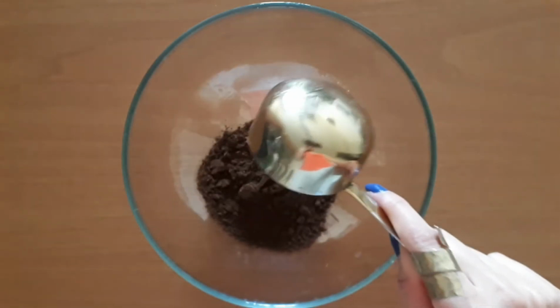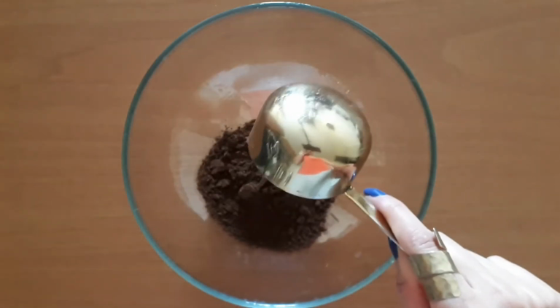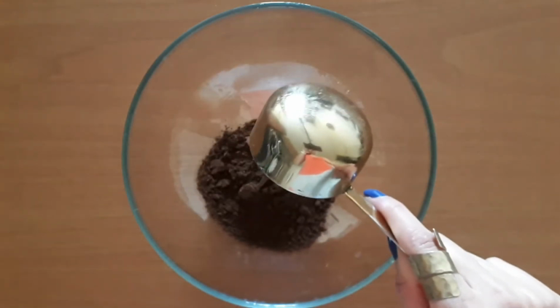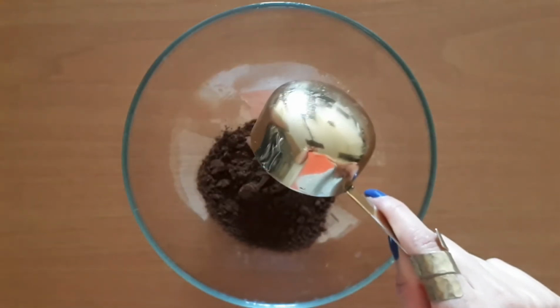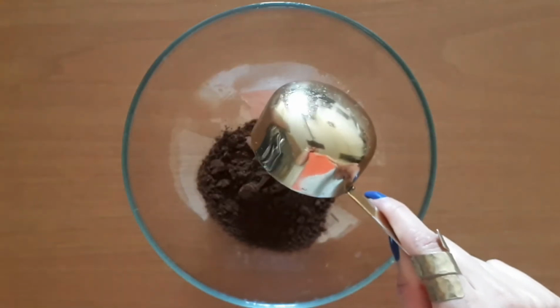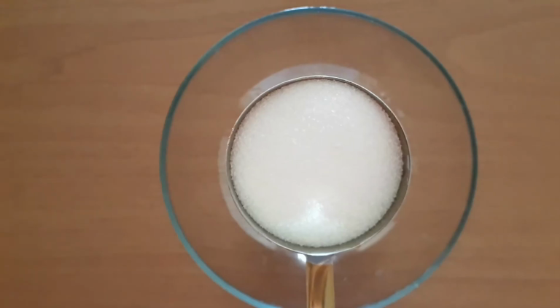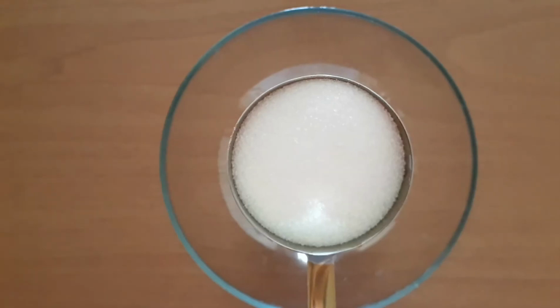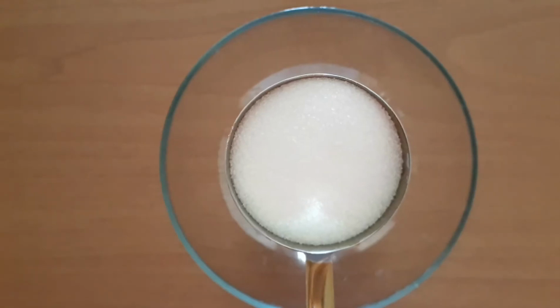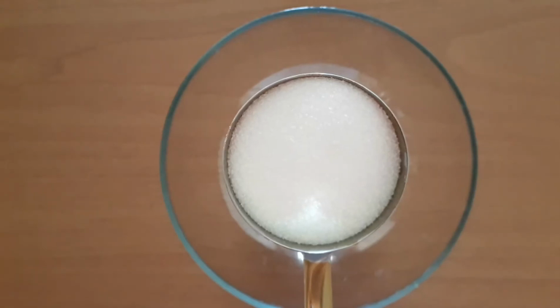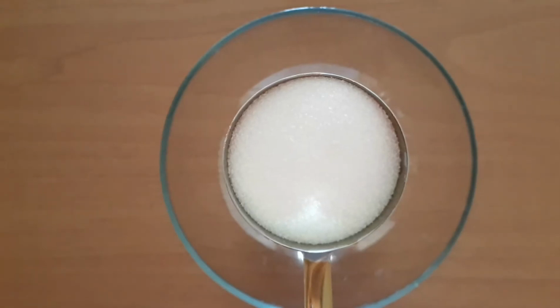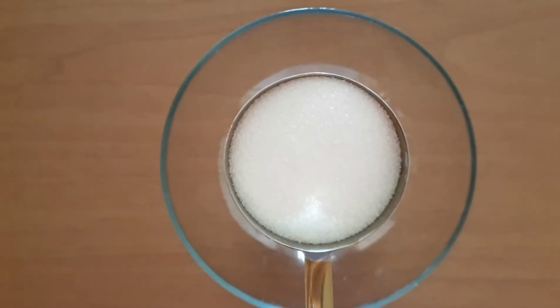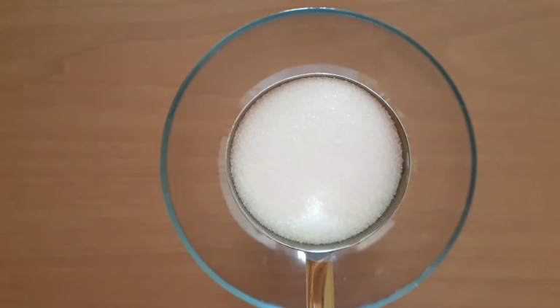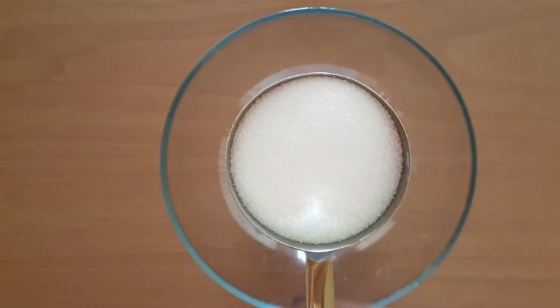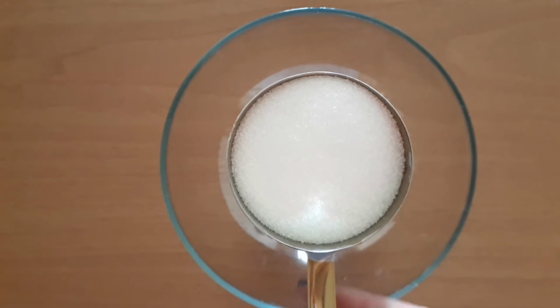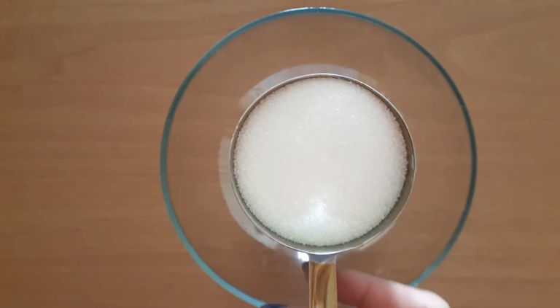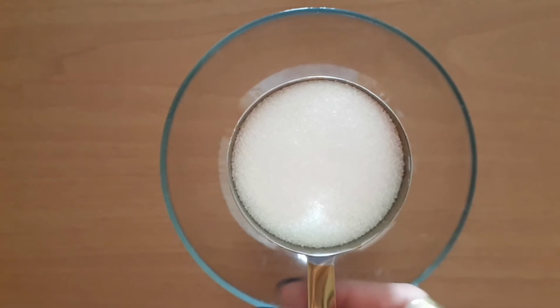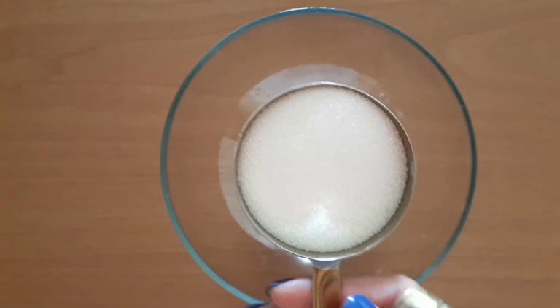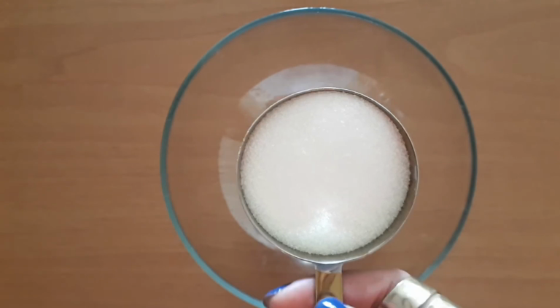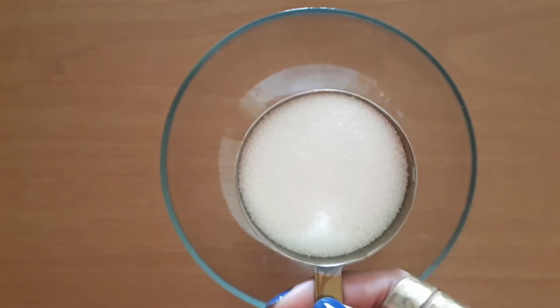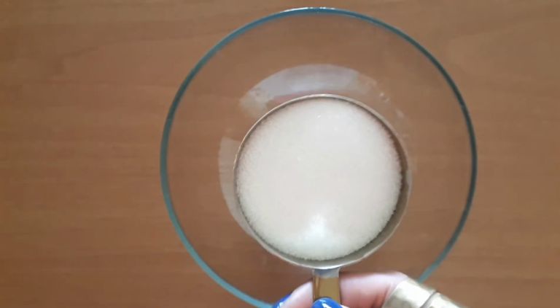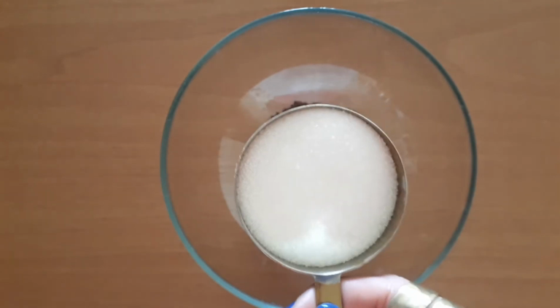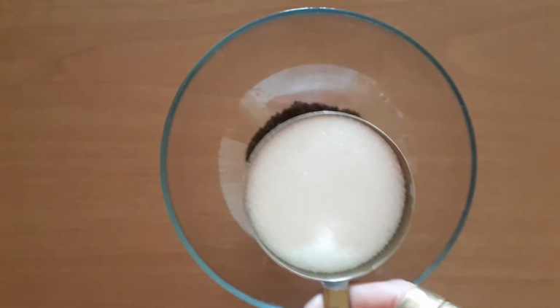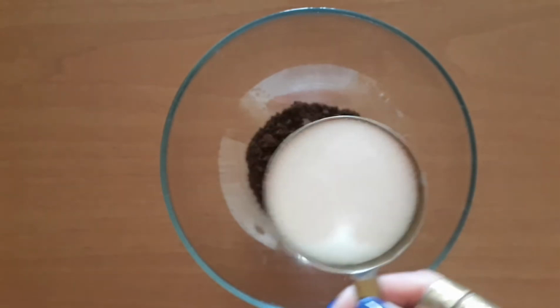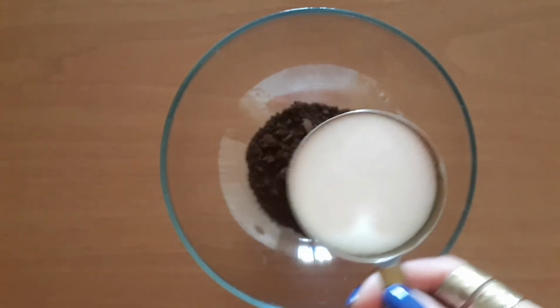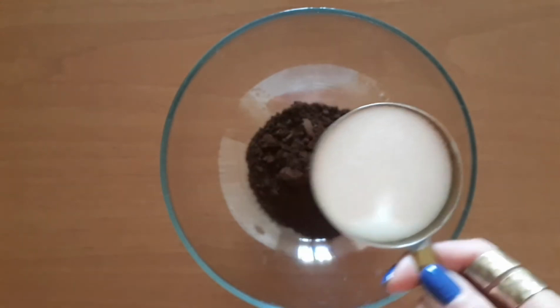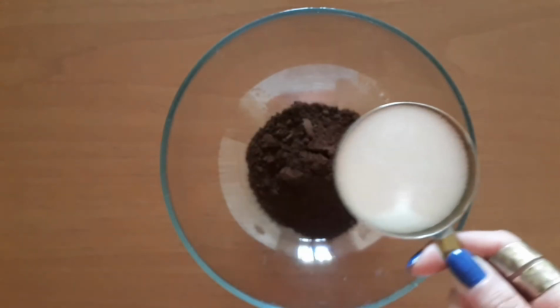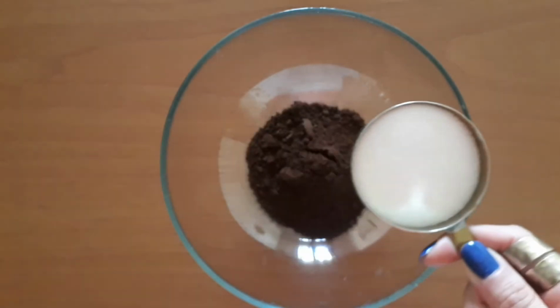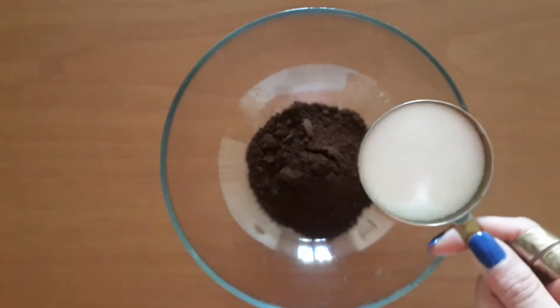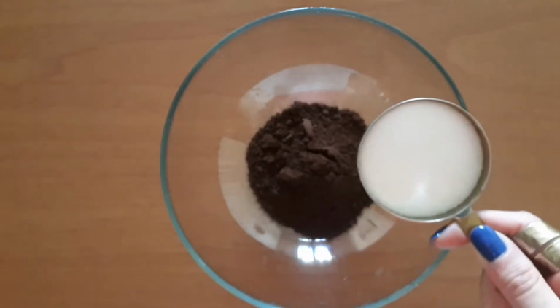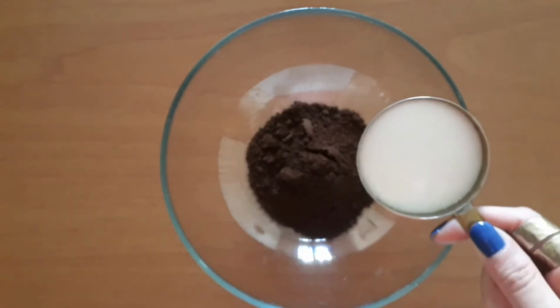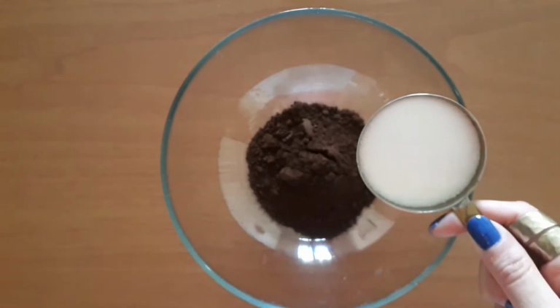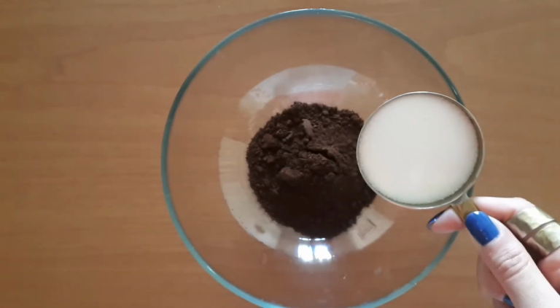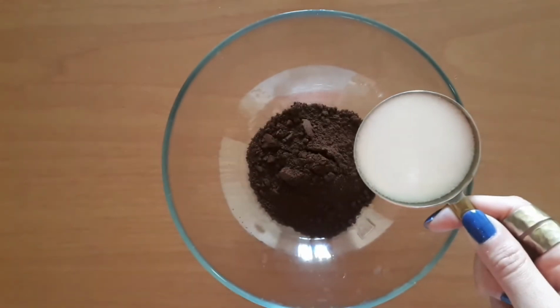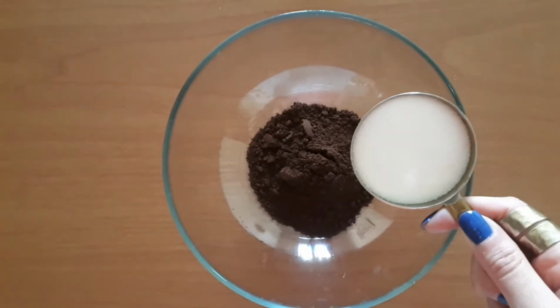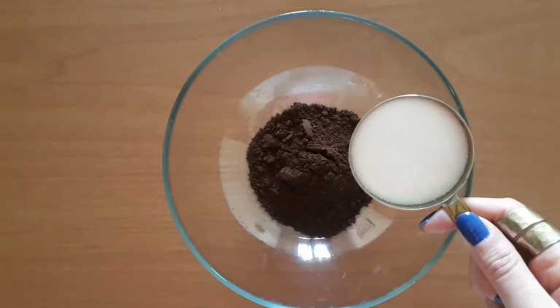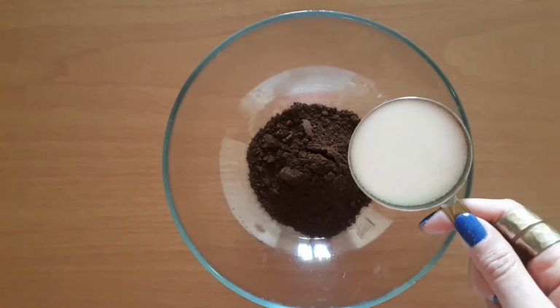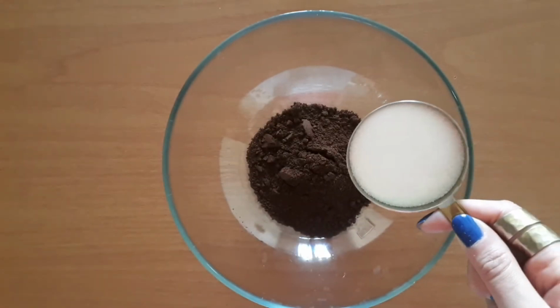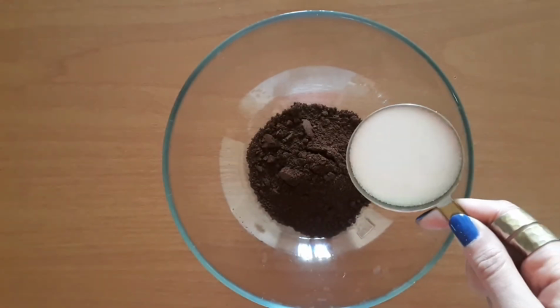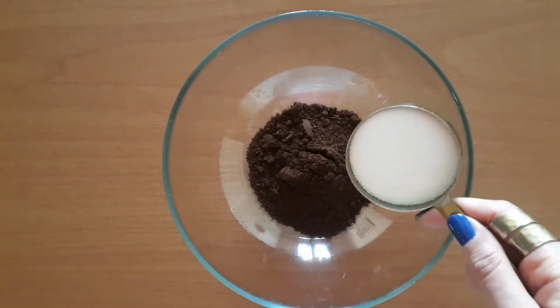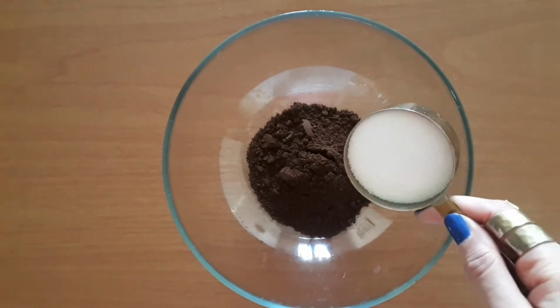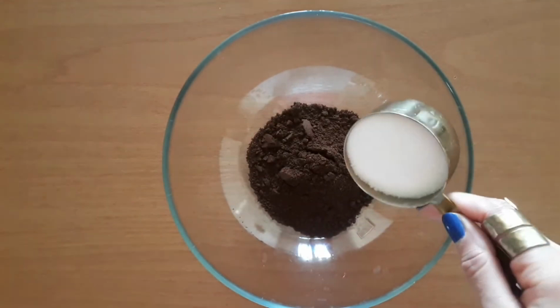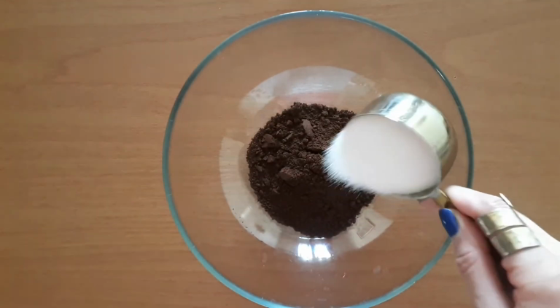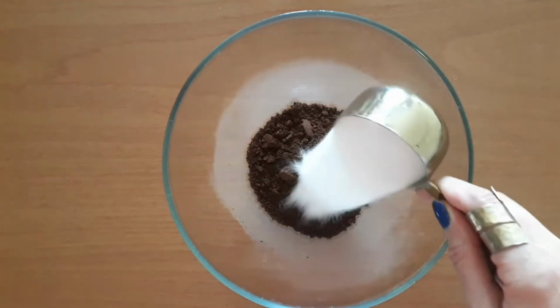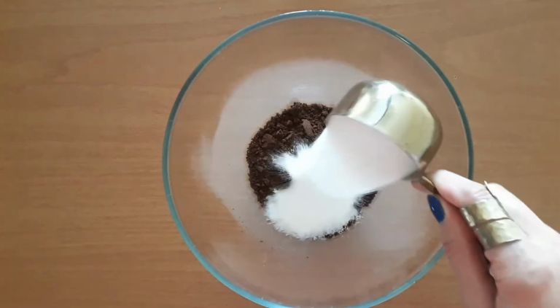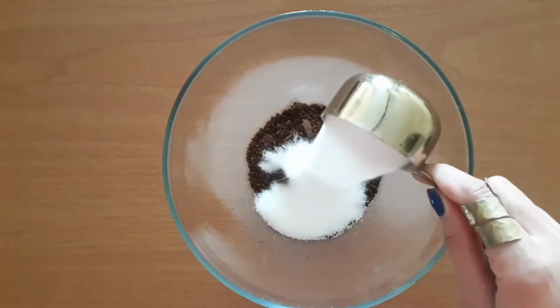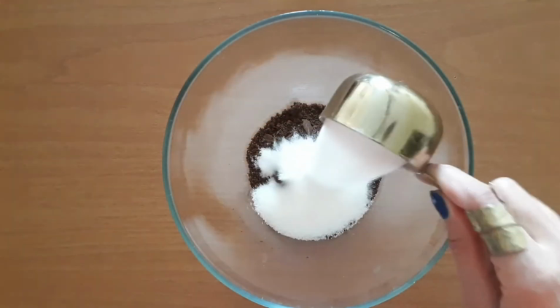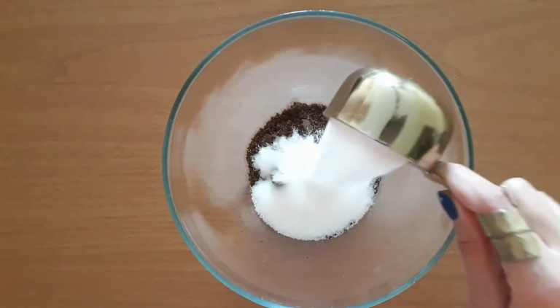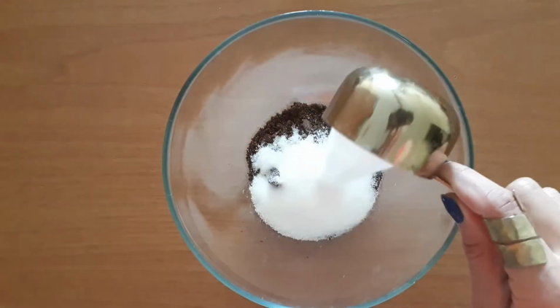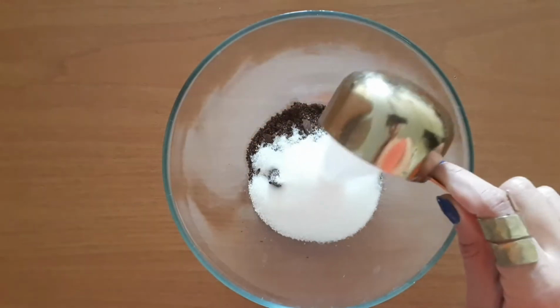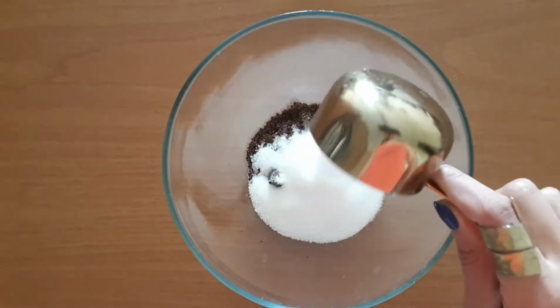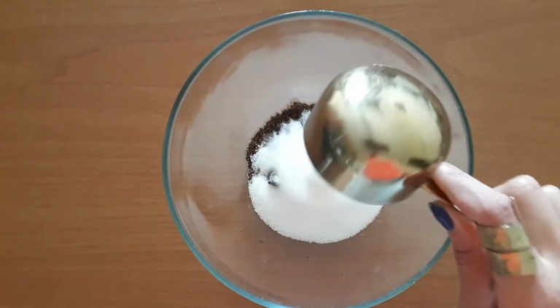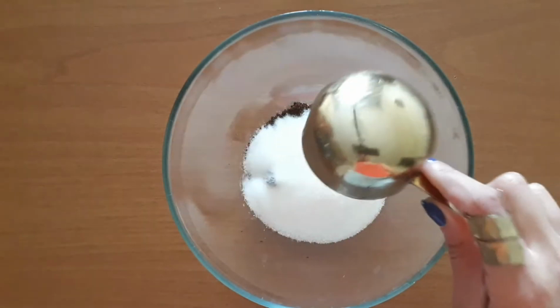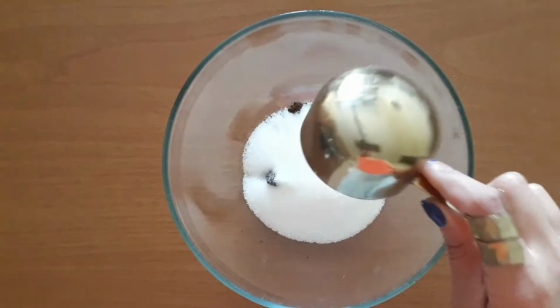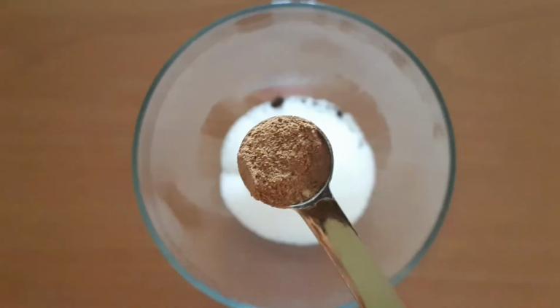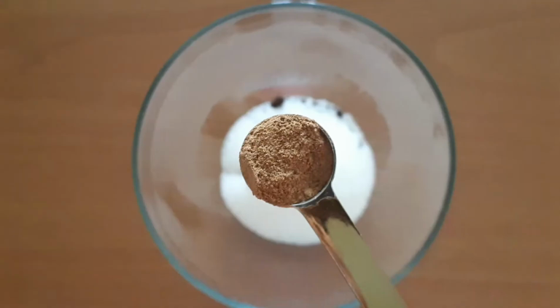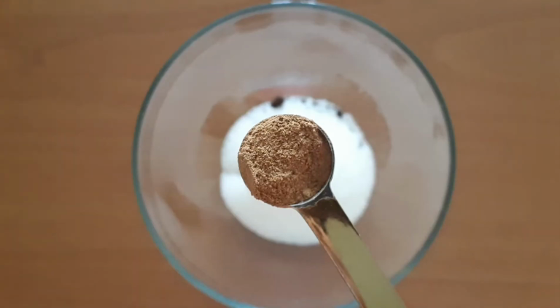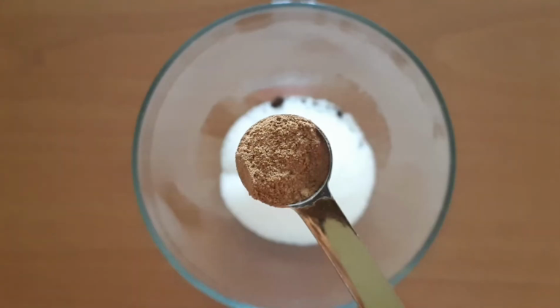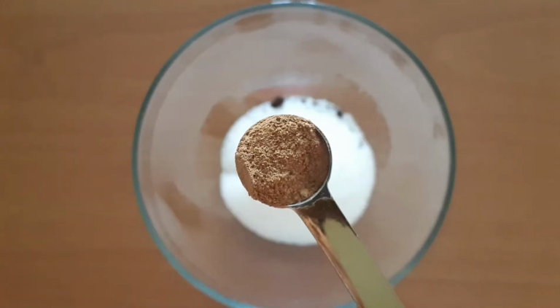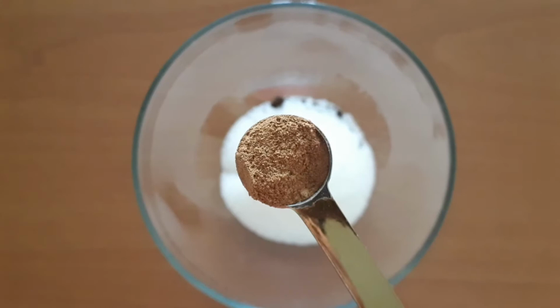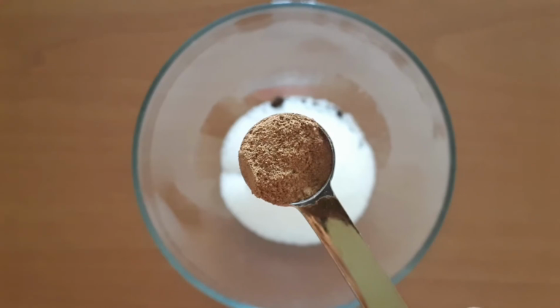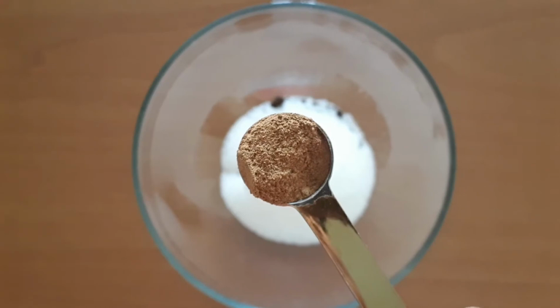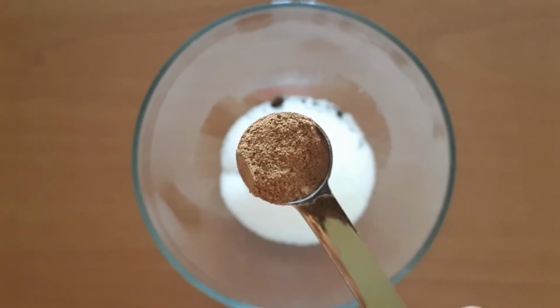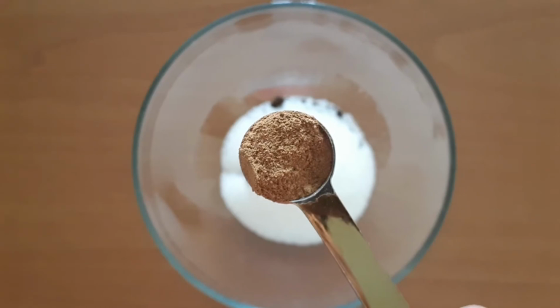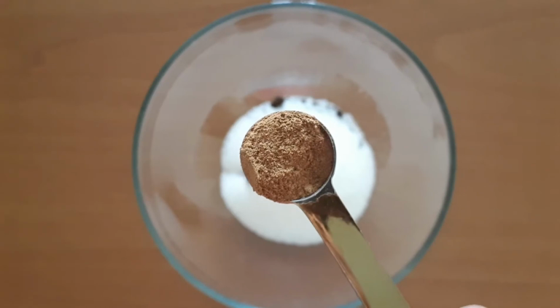Then we add half a cup of sugar and one and a half tablespoons of ground cinnamon.